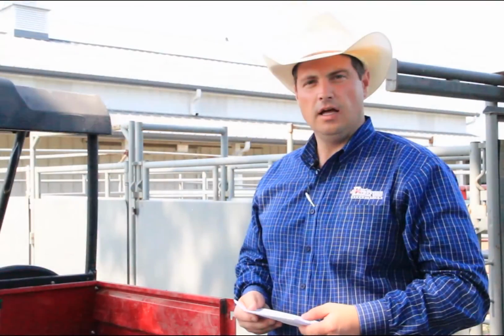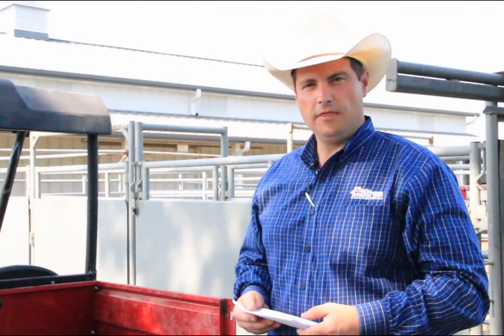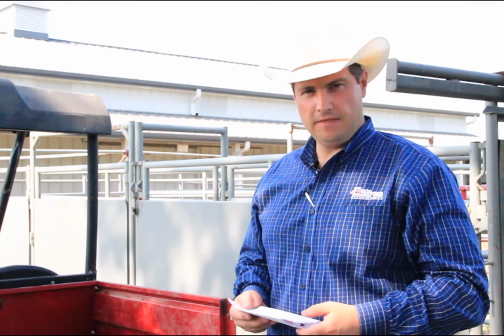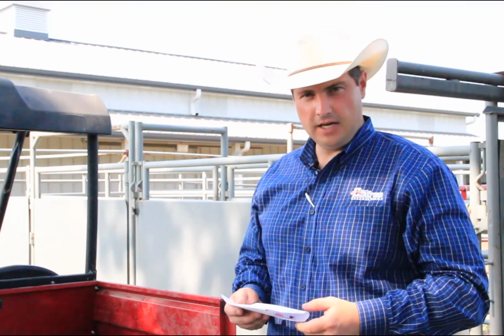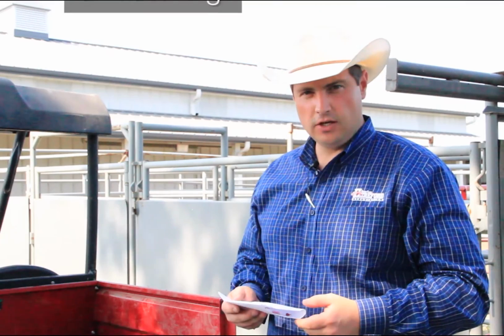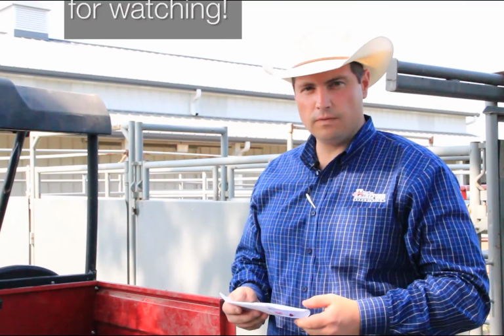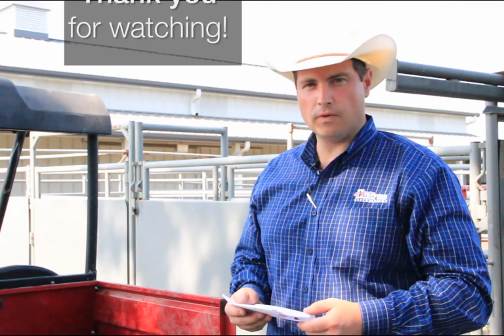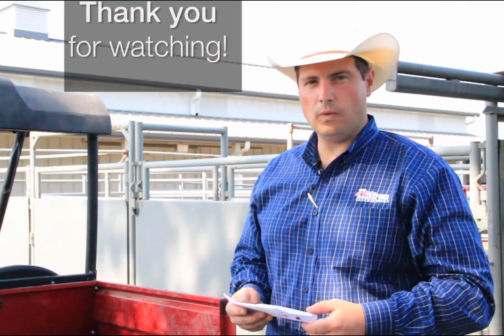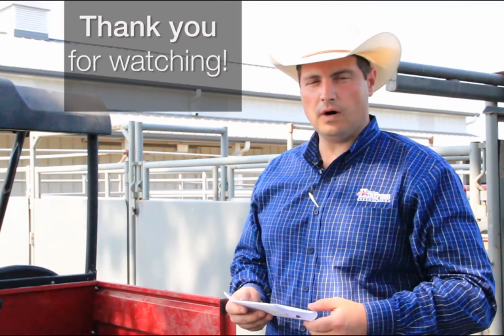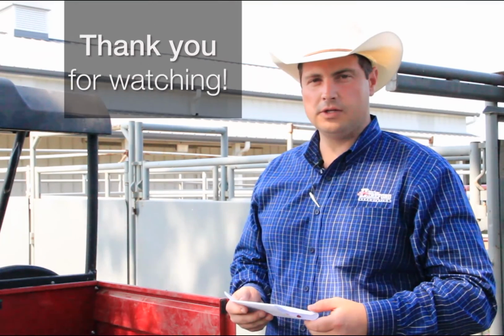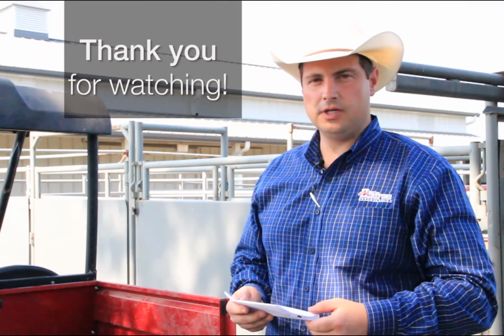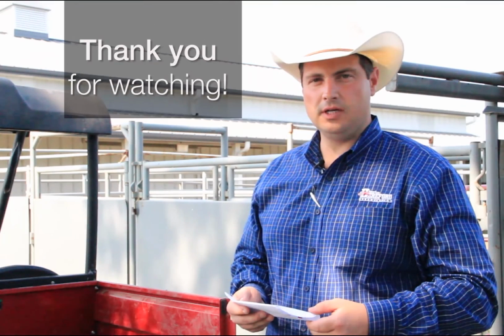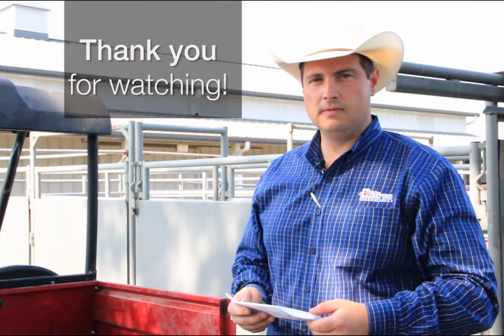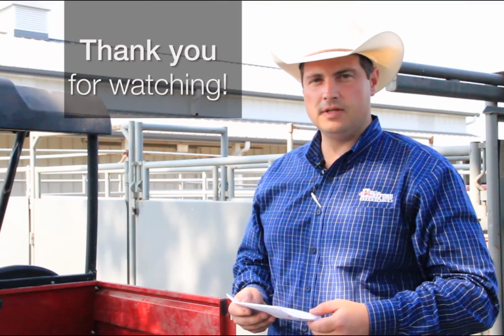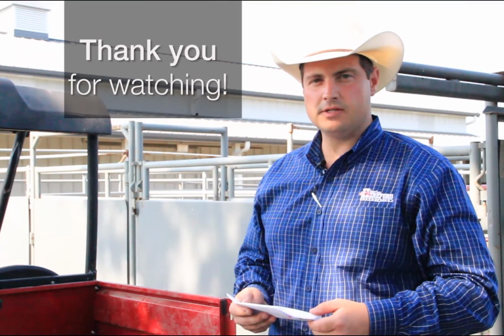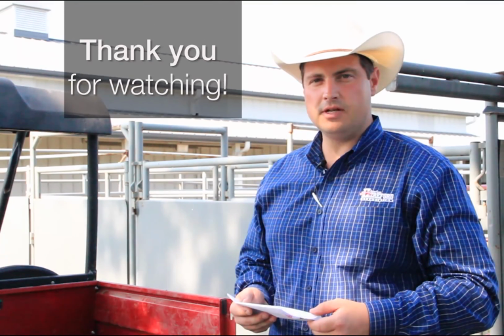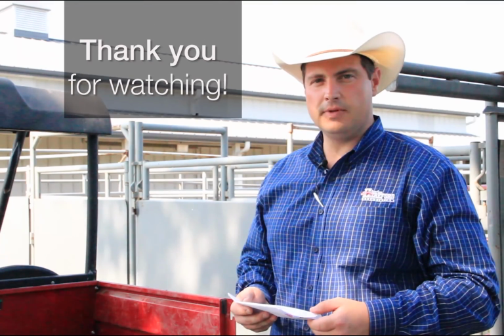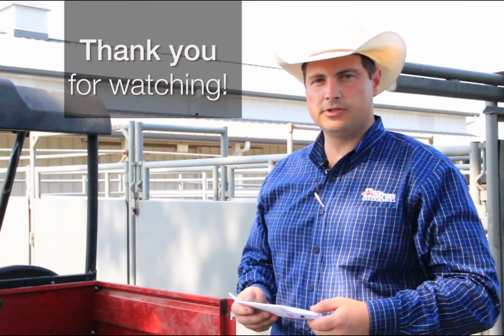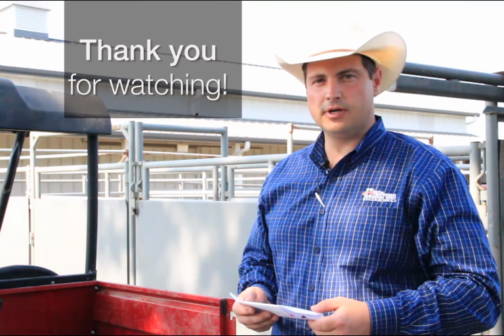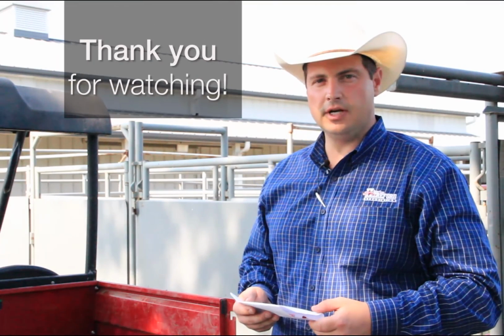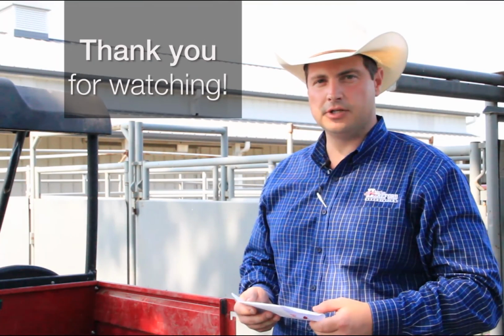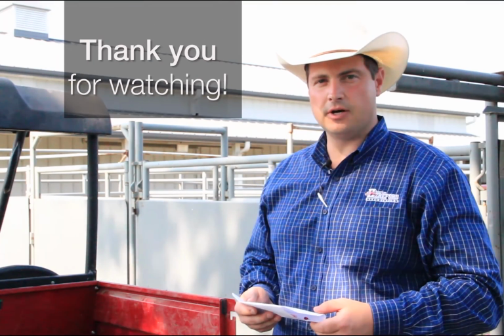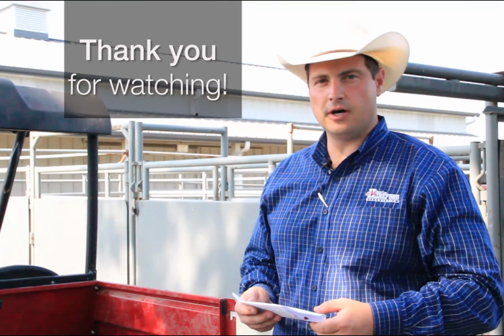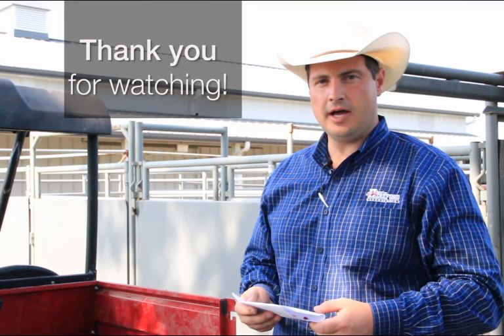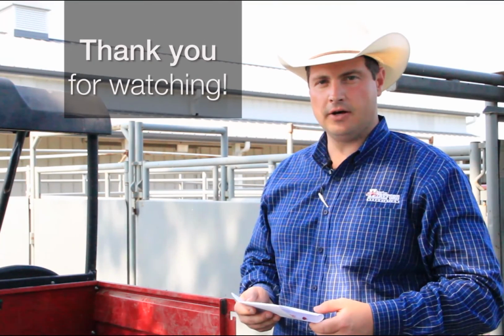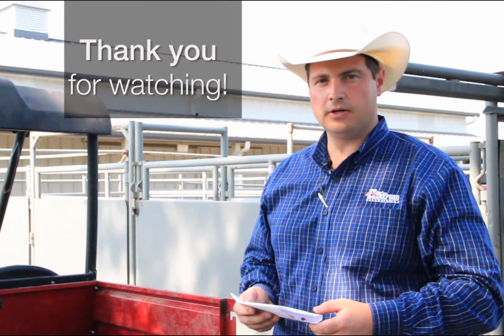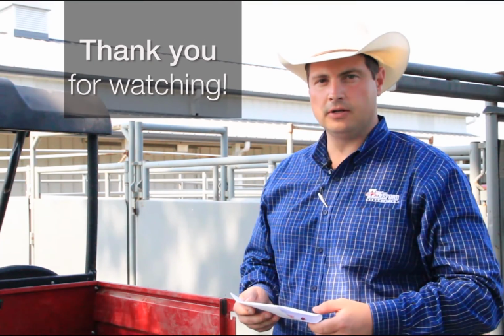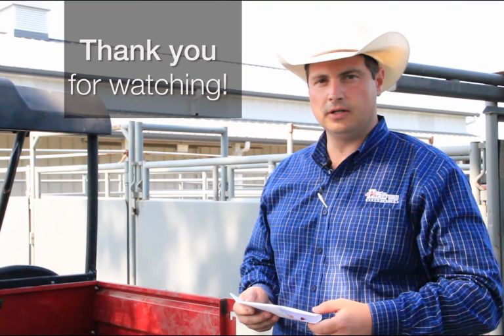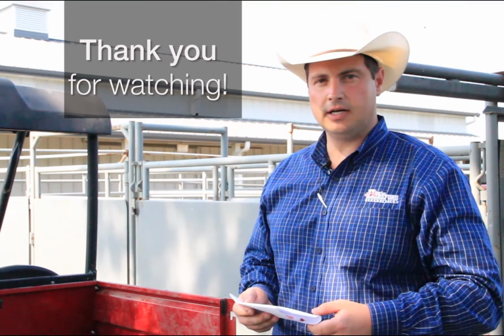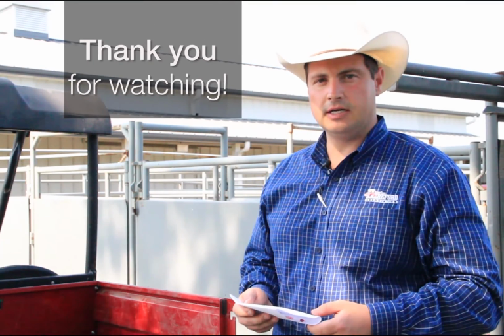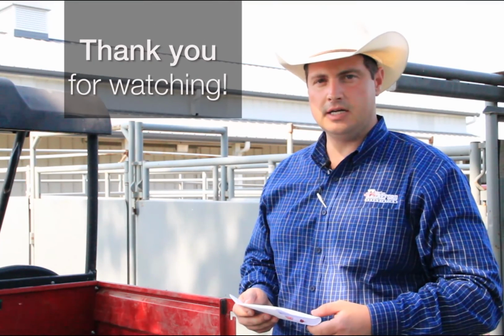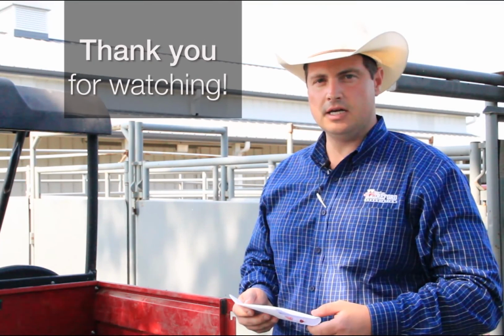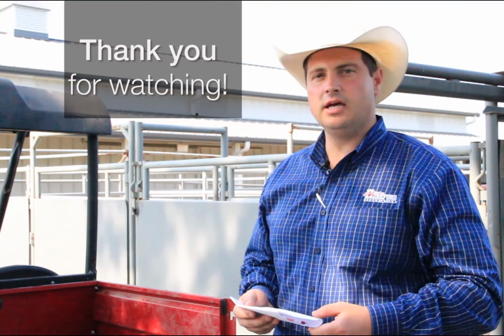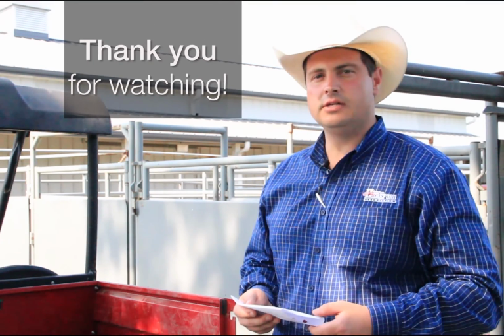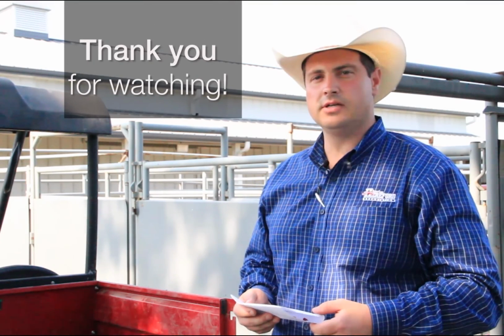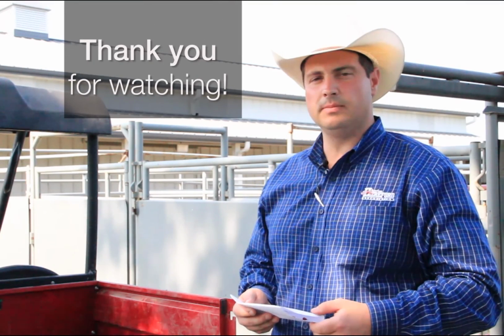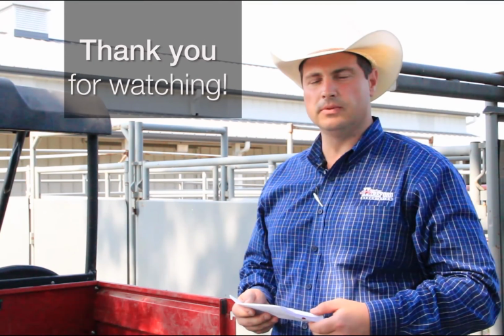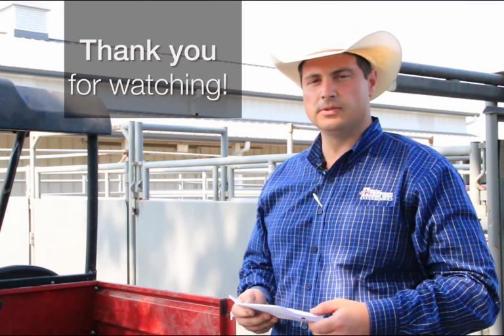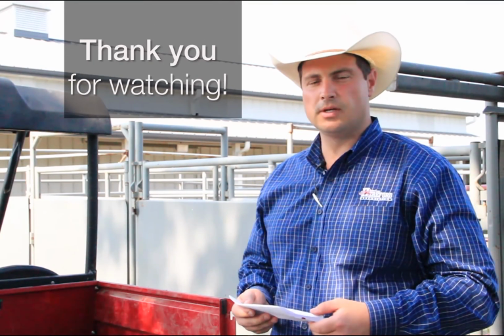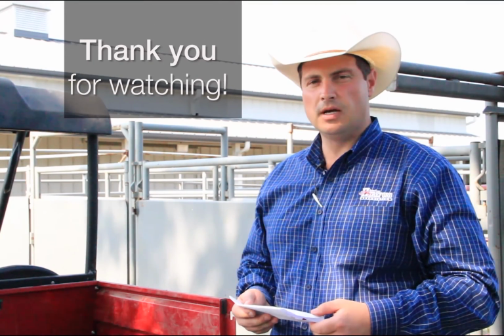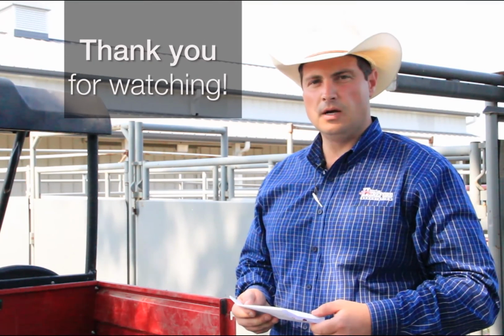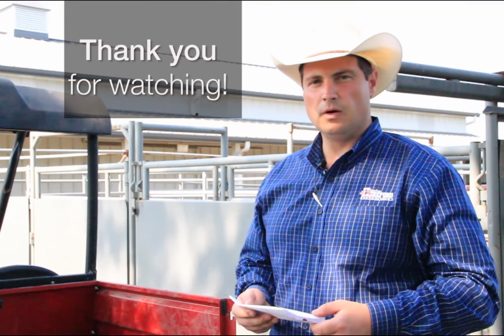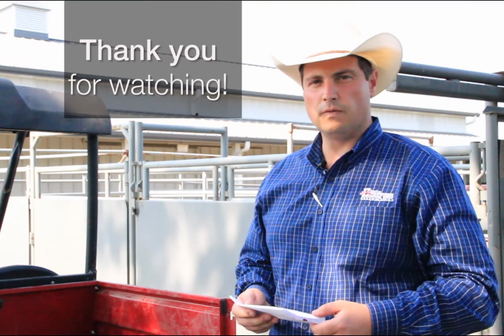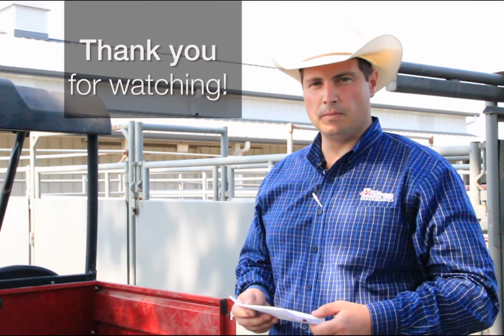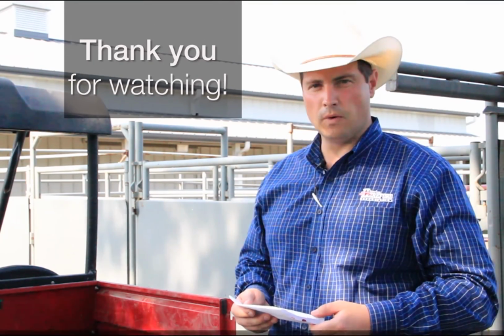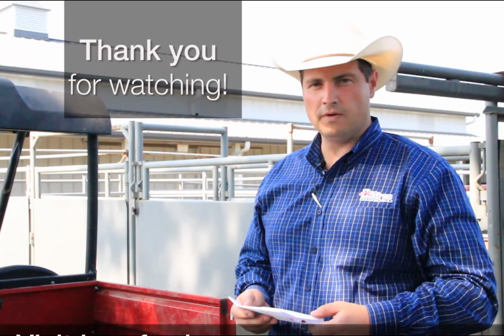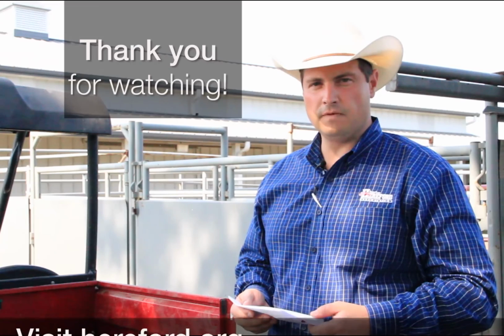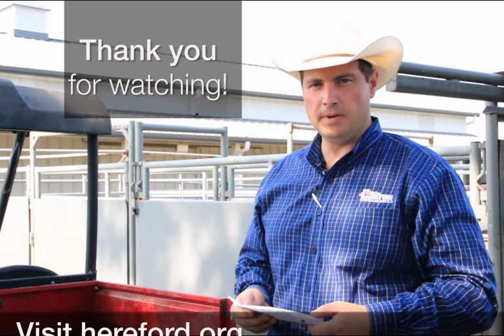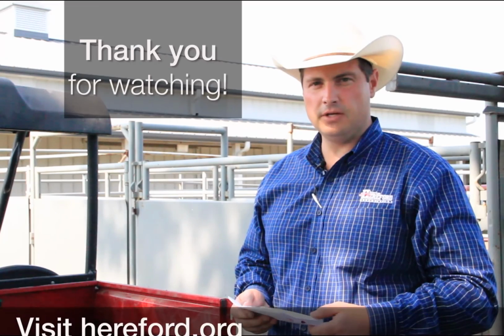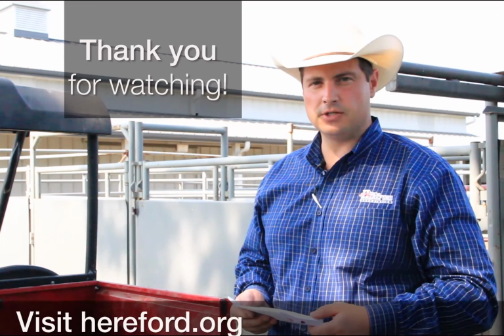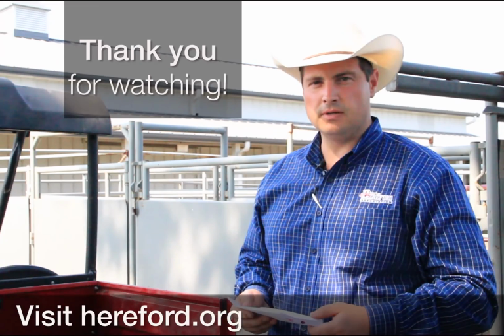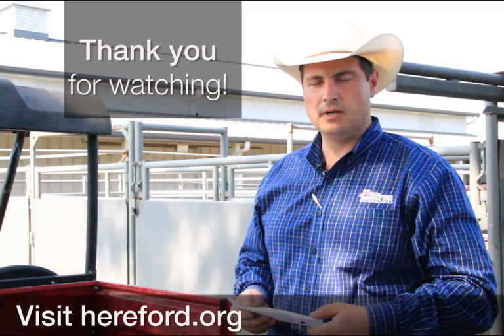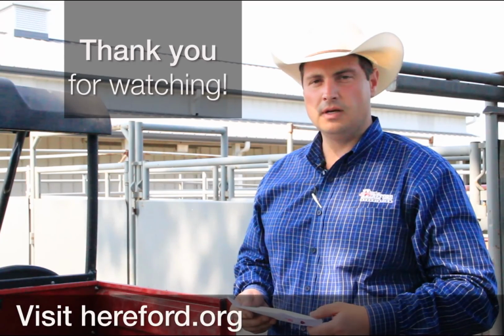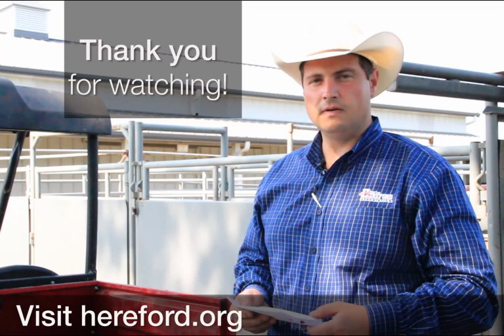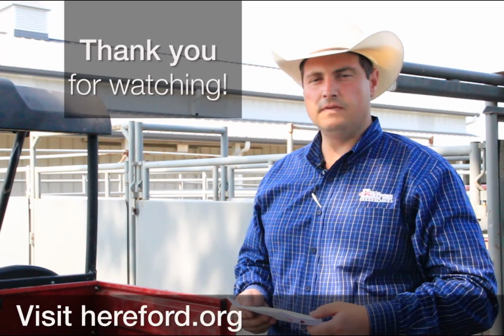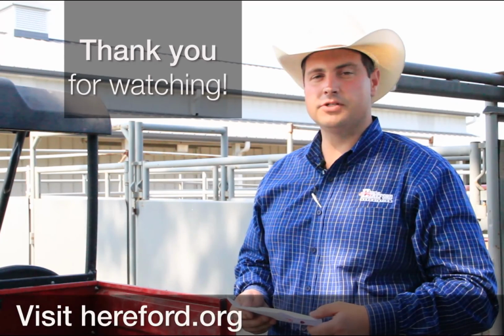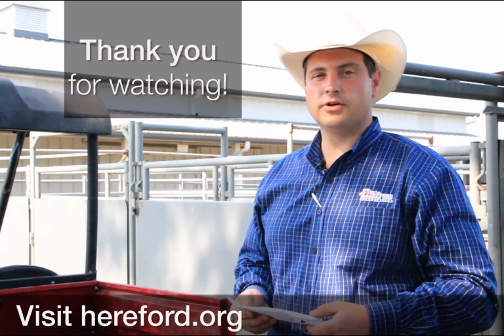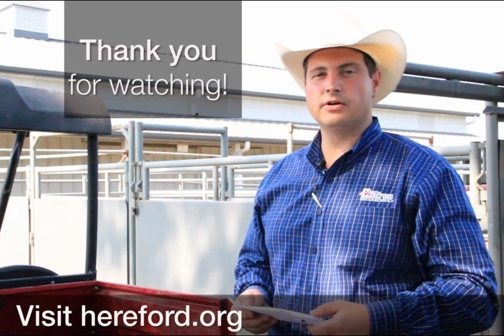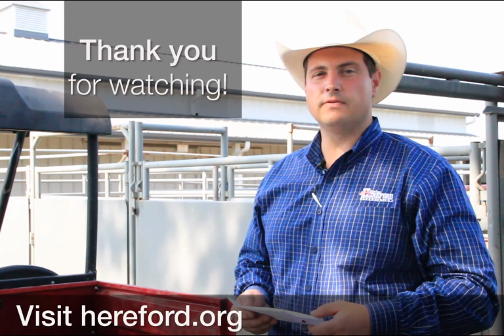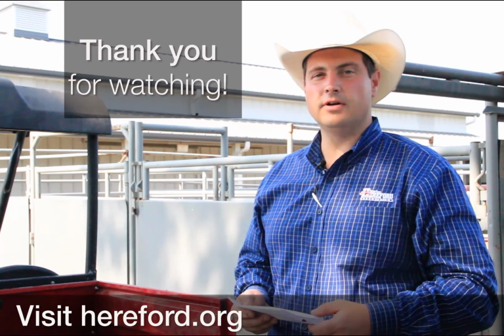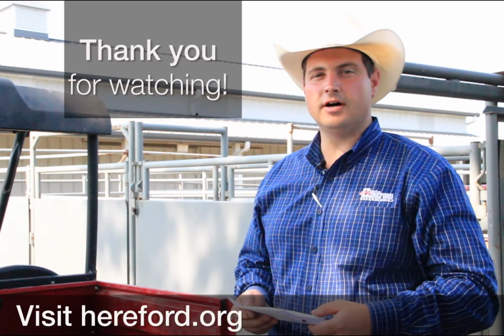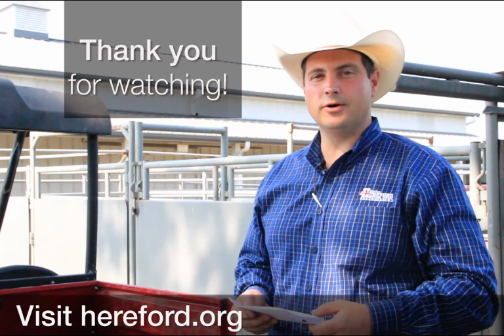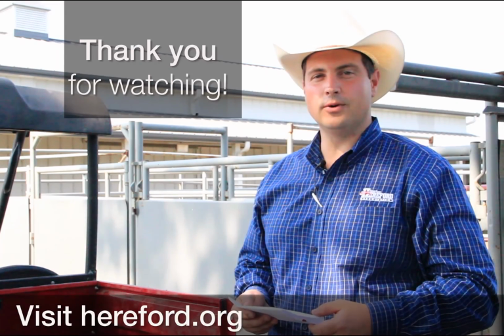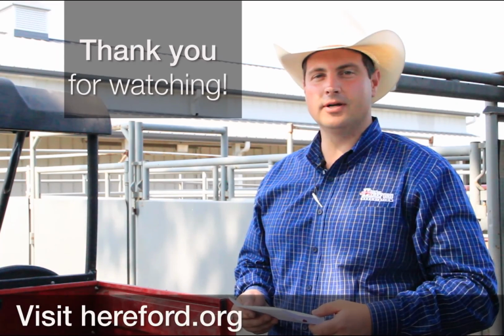Thank you for watching this demonstration on how to collect DNA samples. For more information, visit hereford.org.